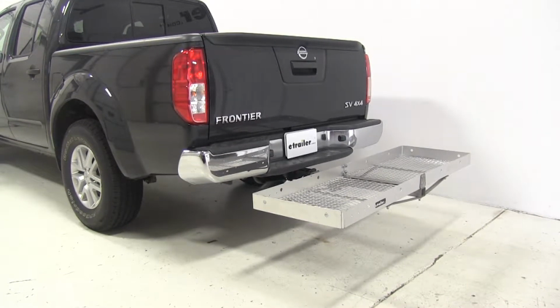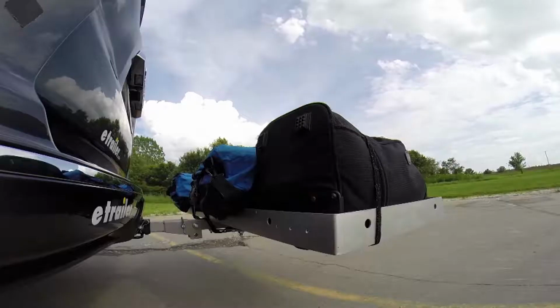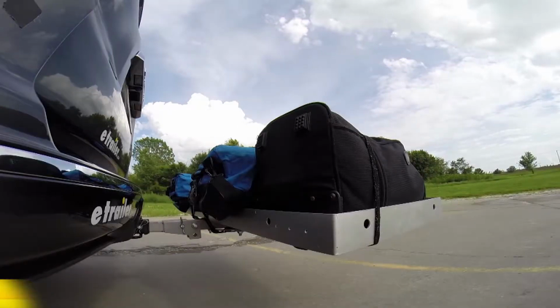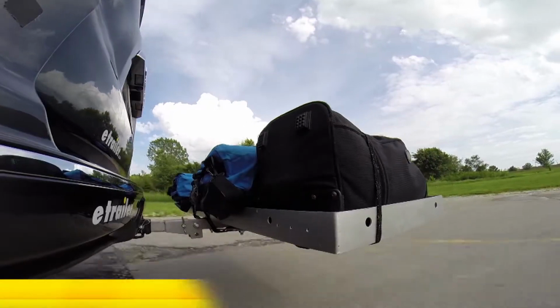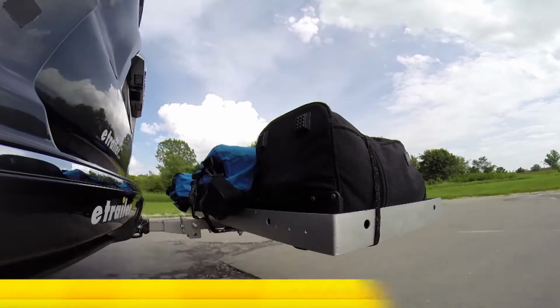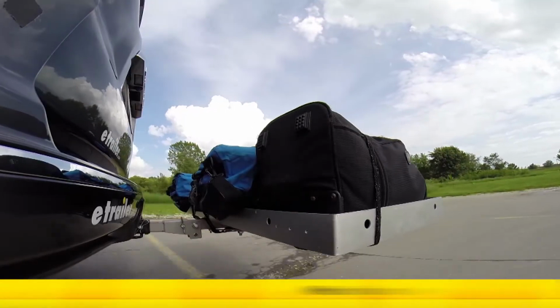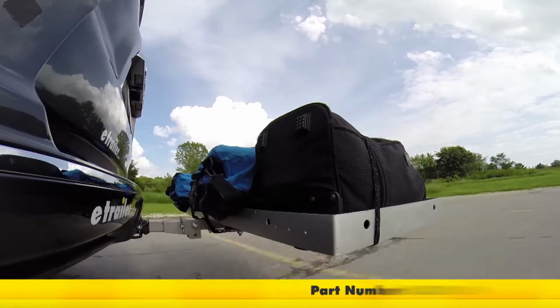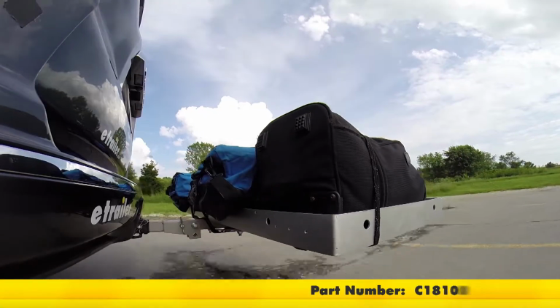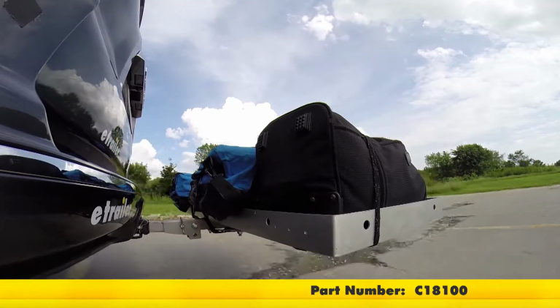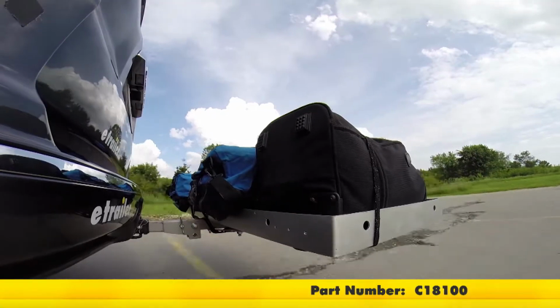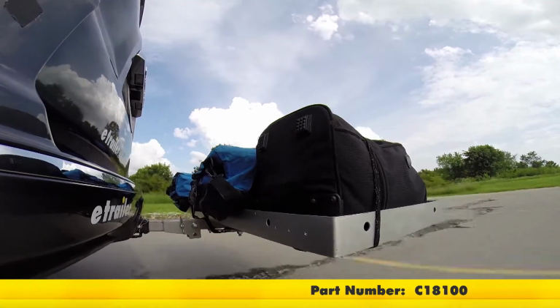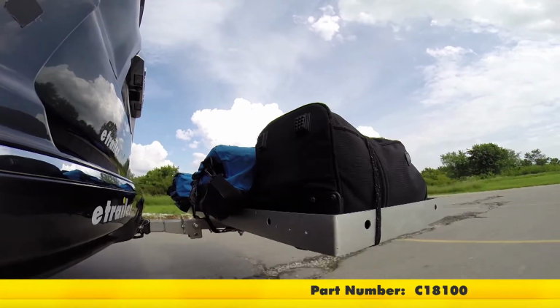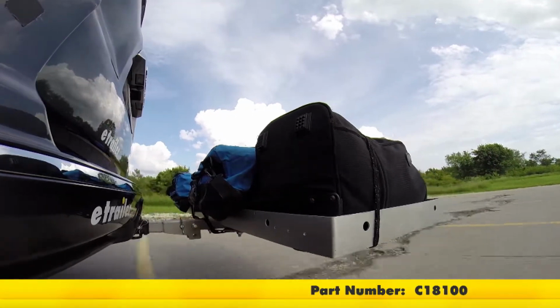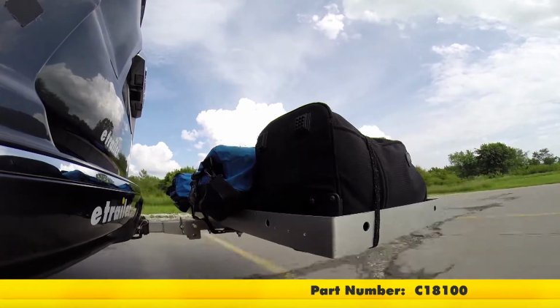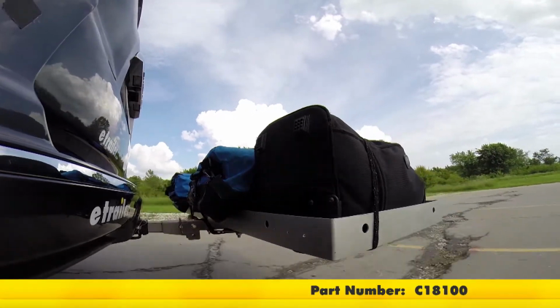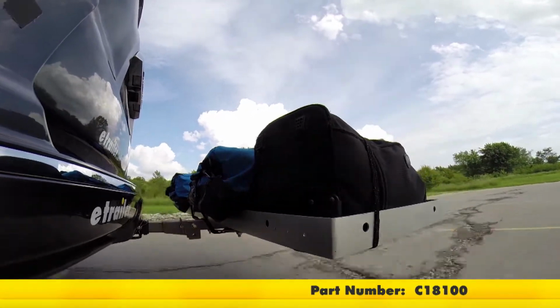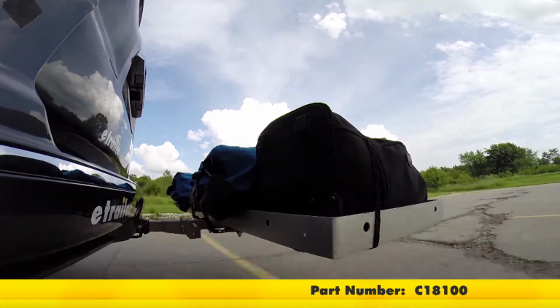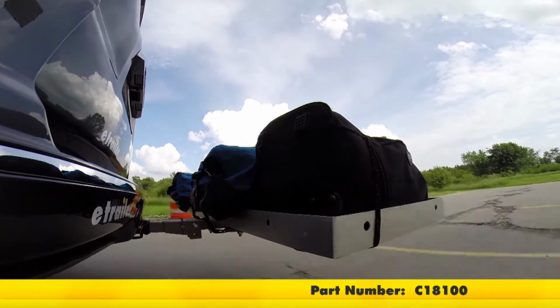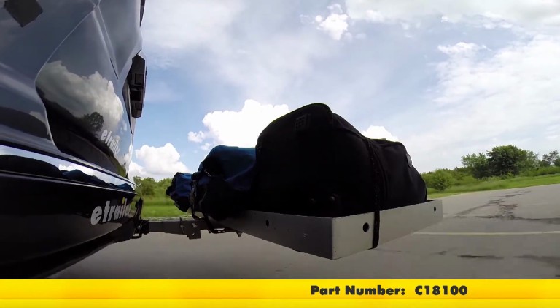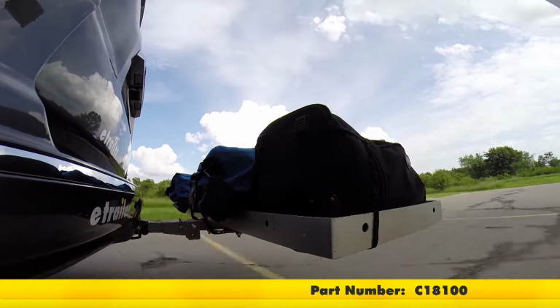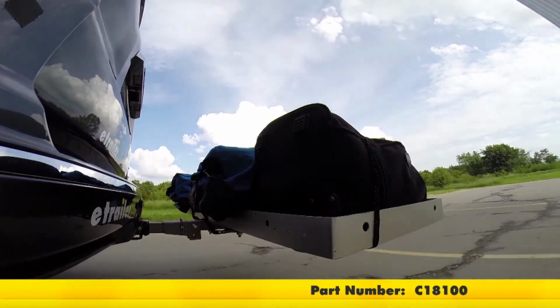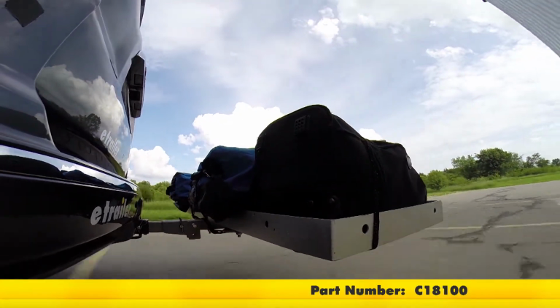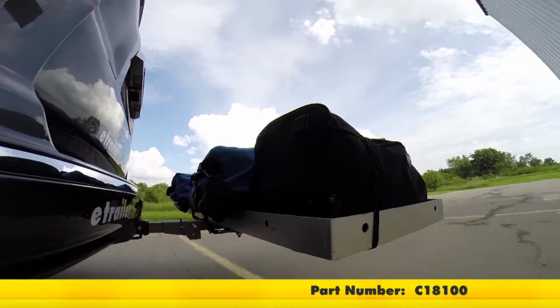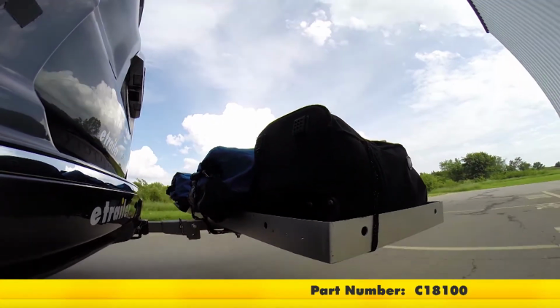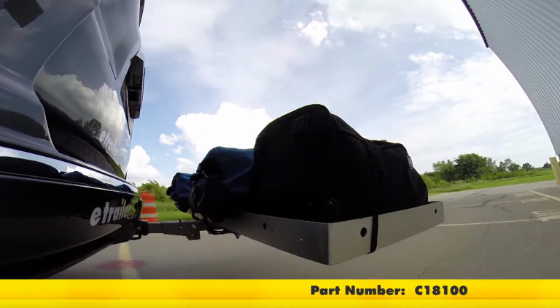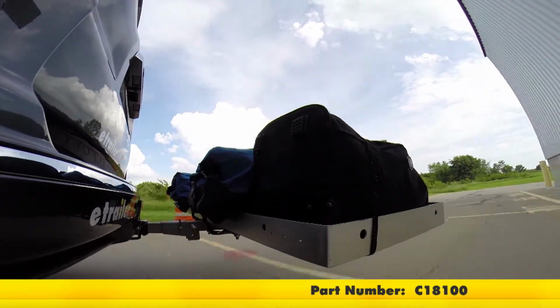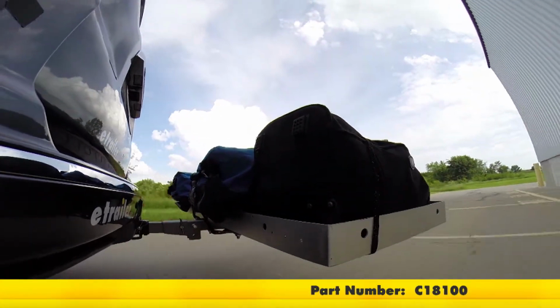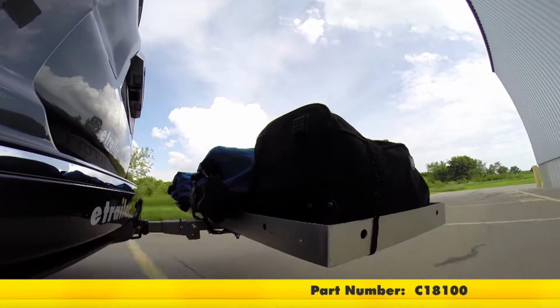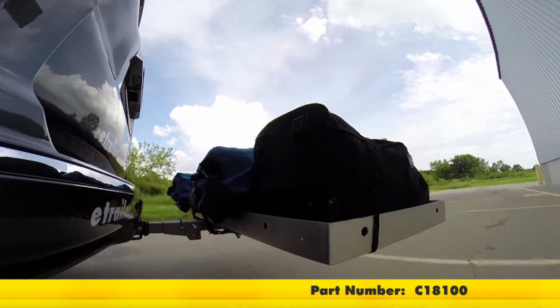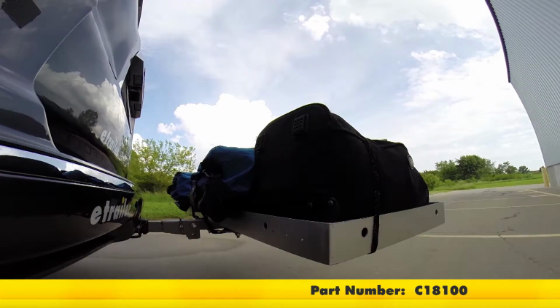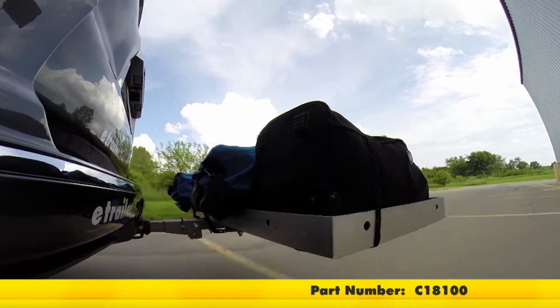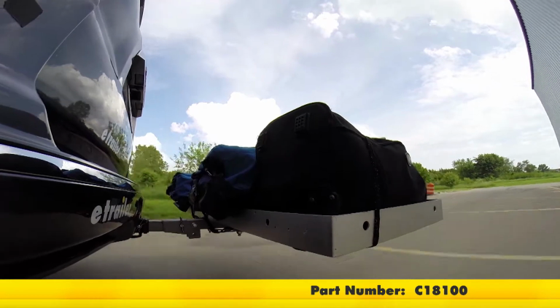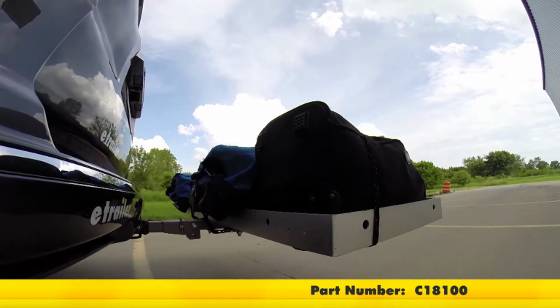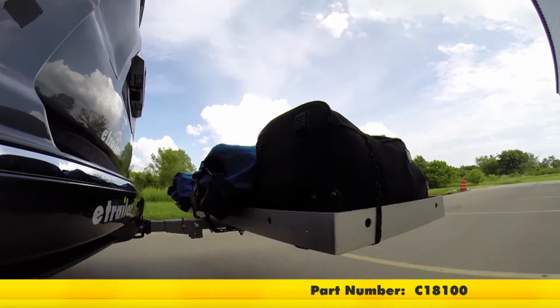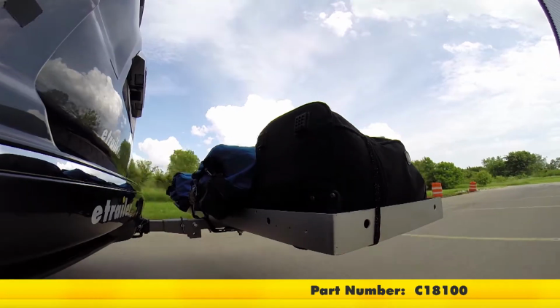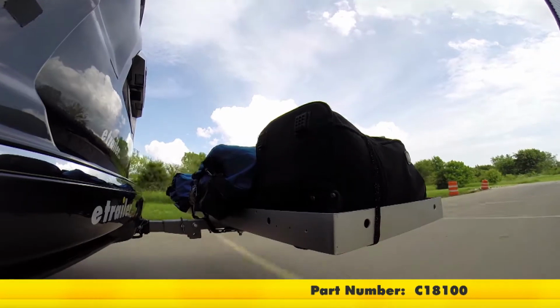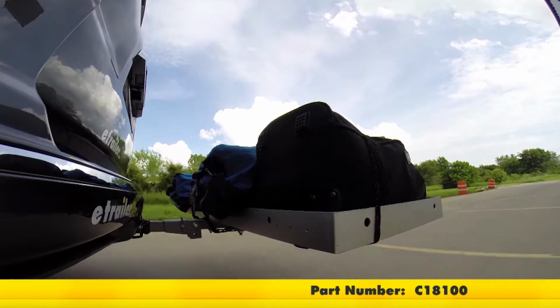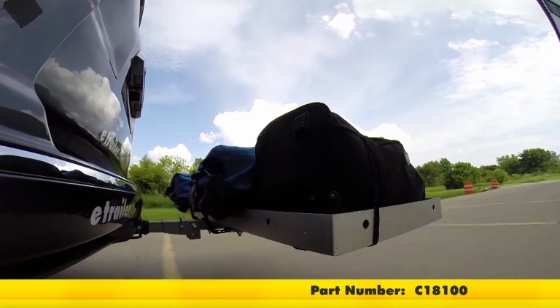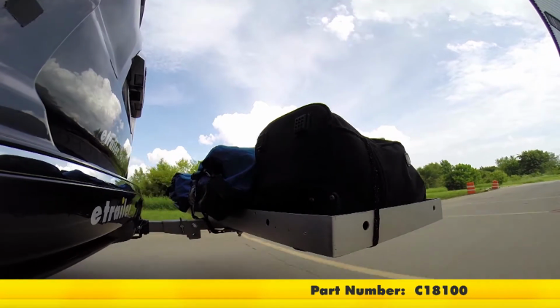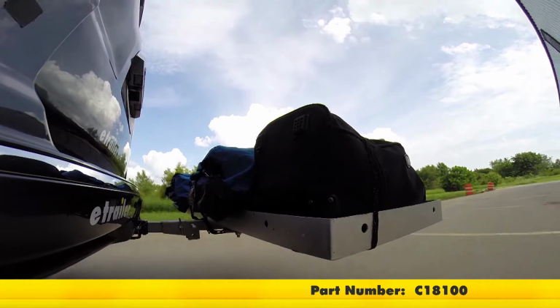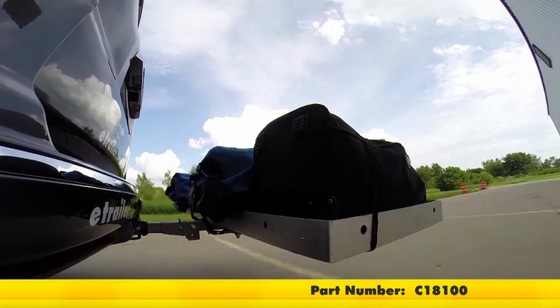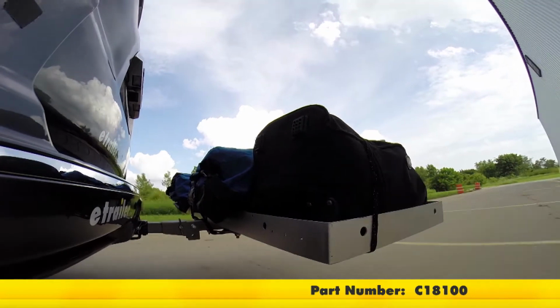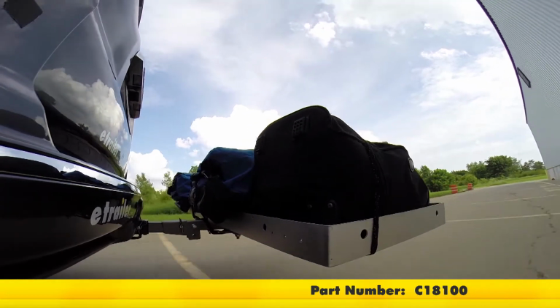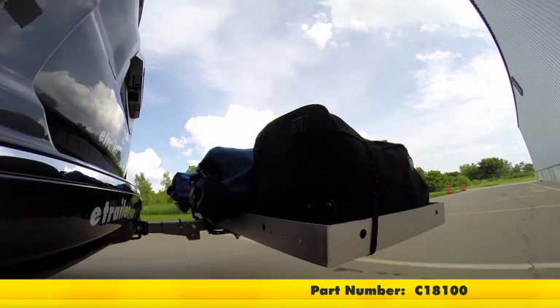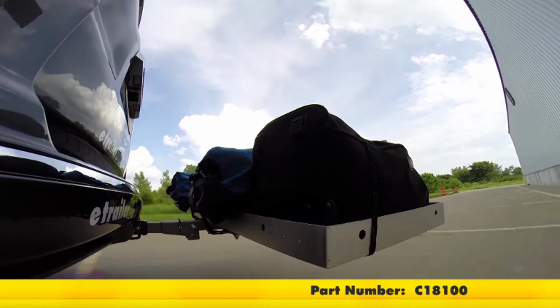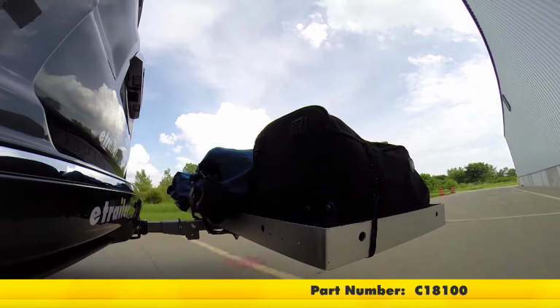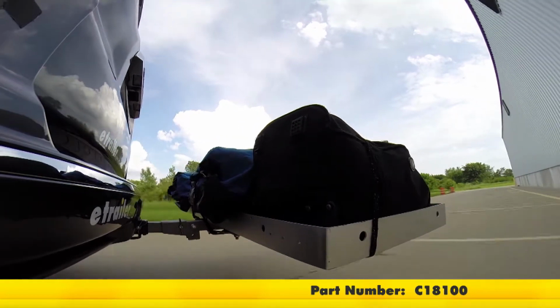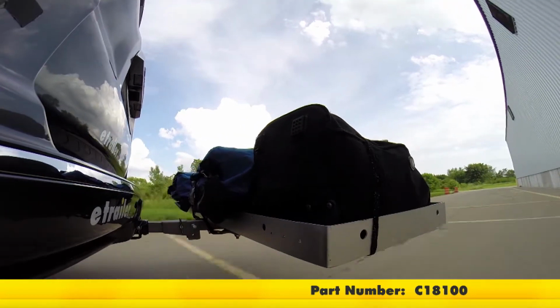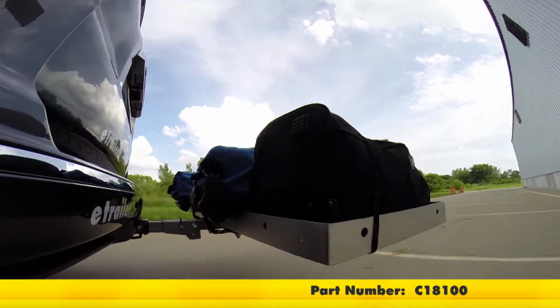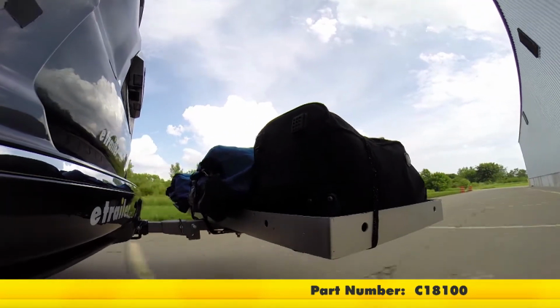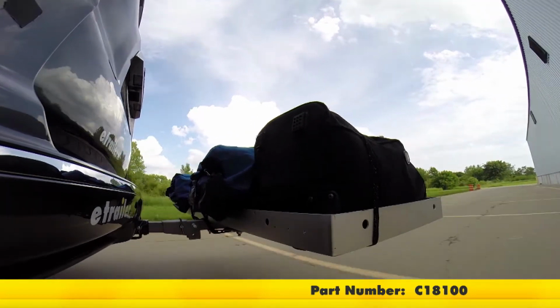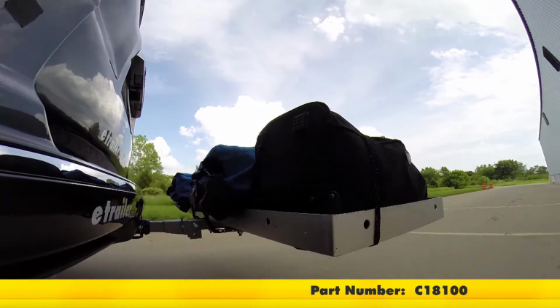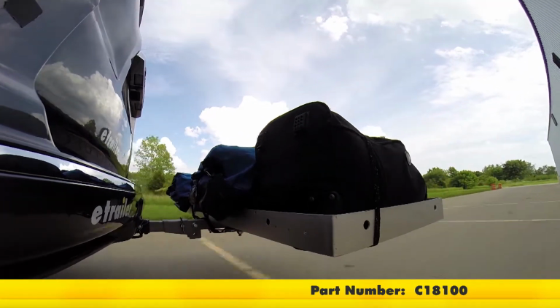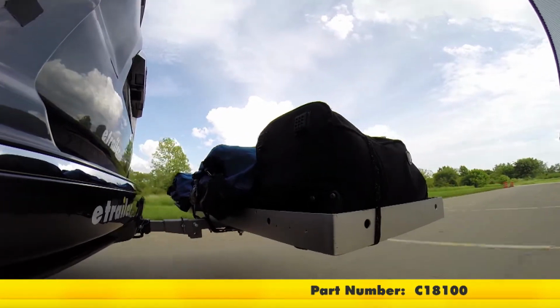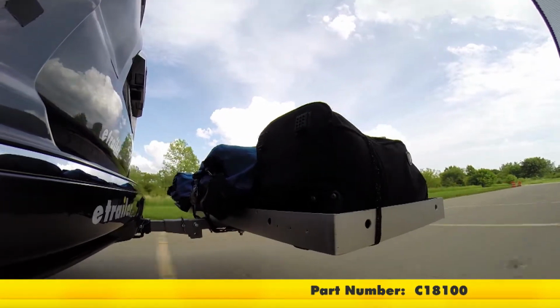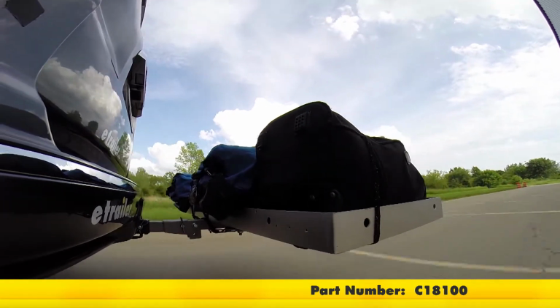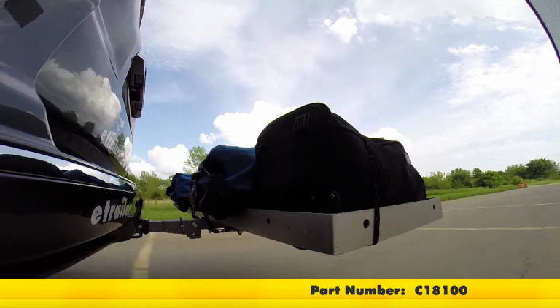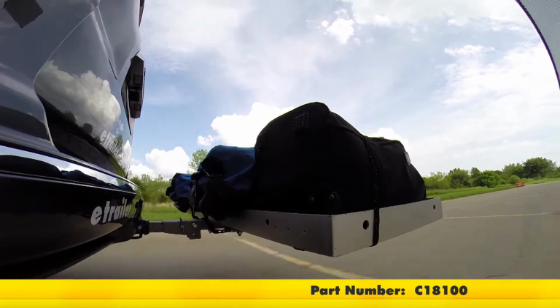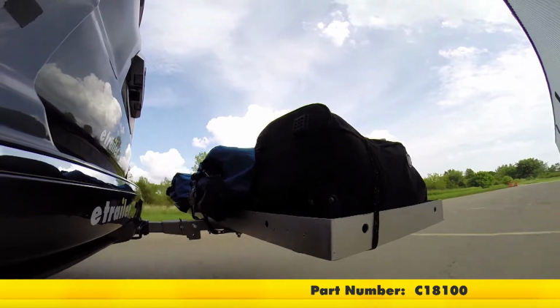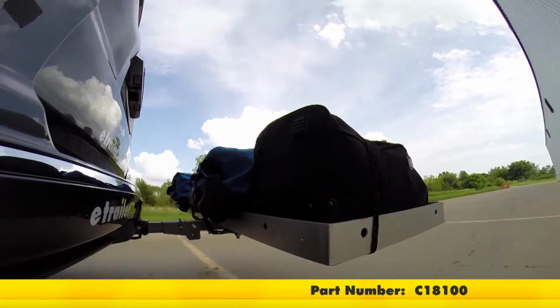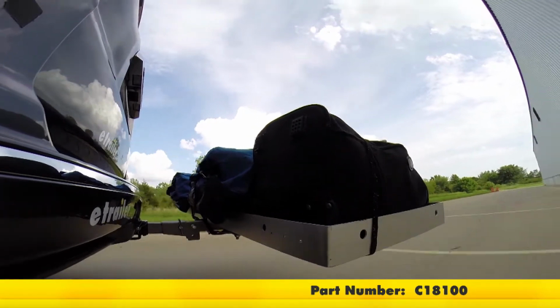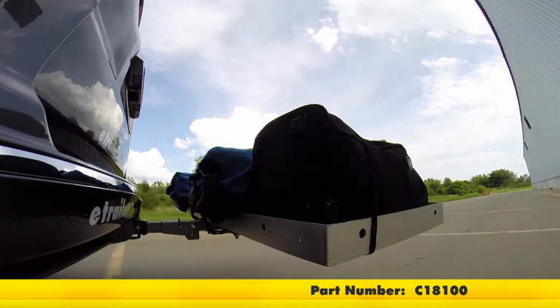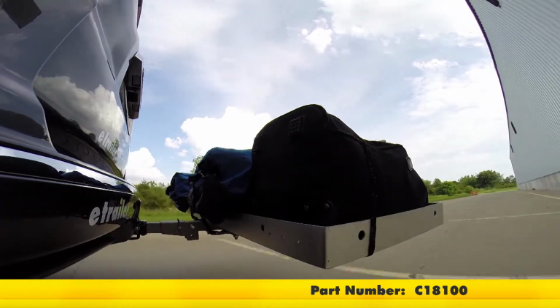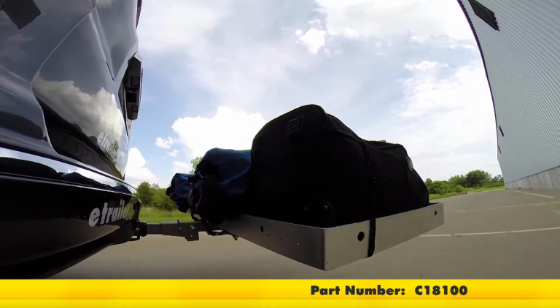Here on our test course, we'll go ahead and take it through the slalom. This will show you the side-to-side action, such as sharp corners or evasive maneuvers.